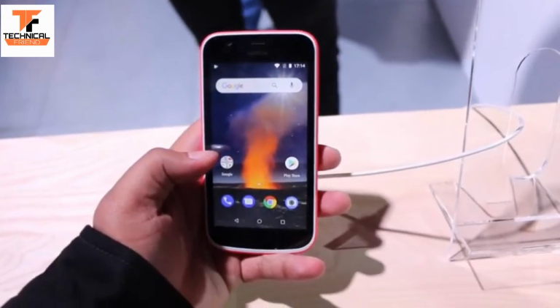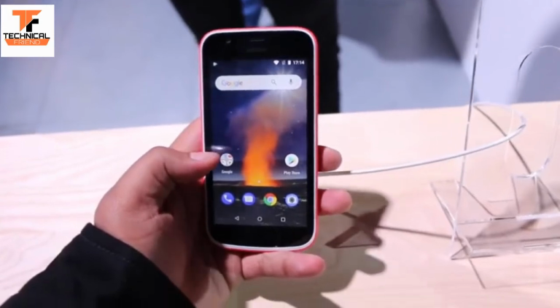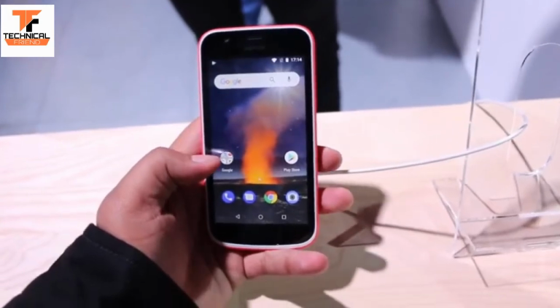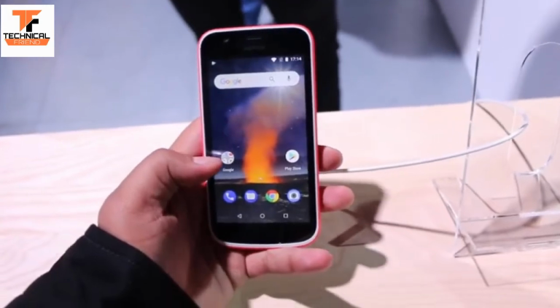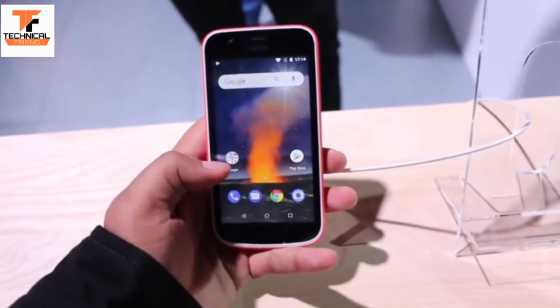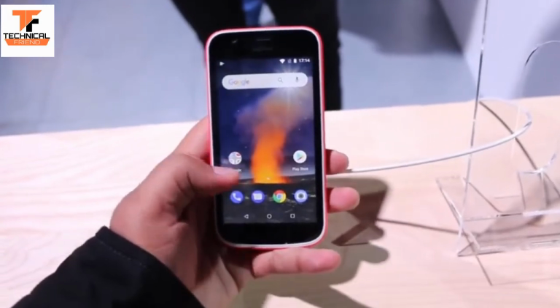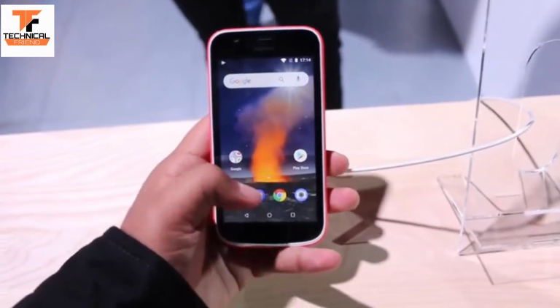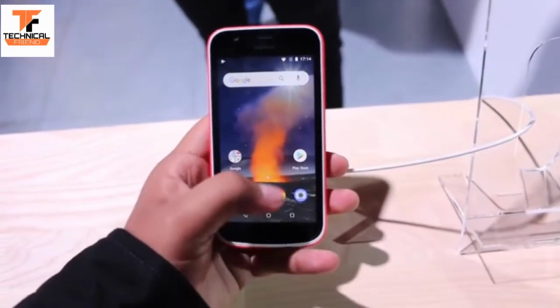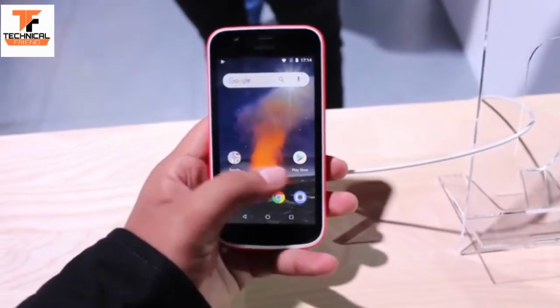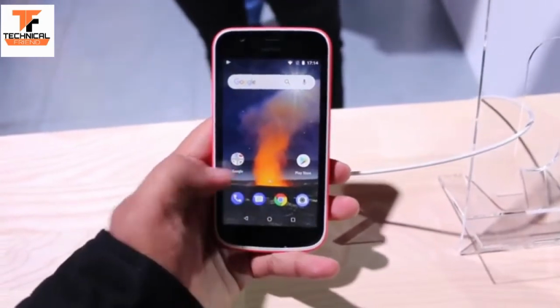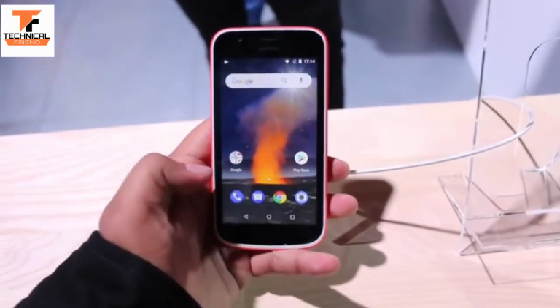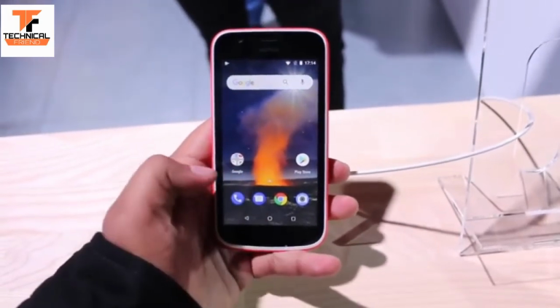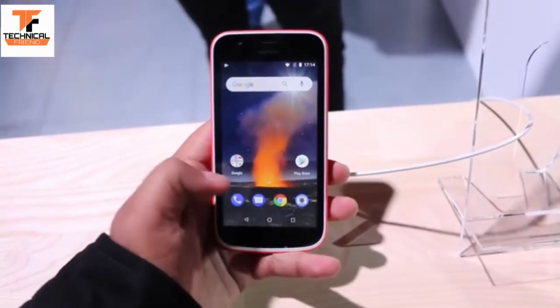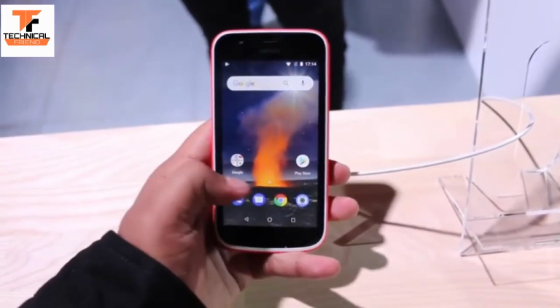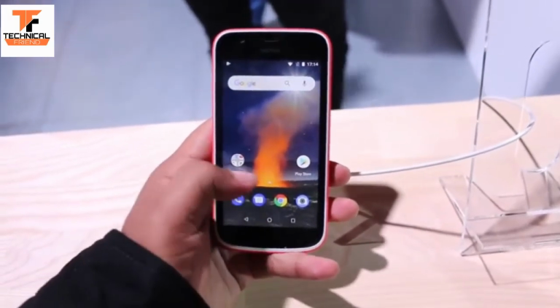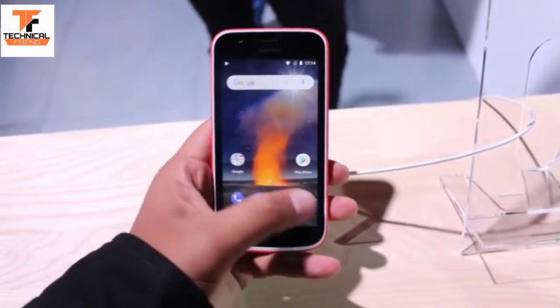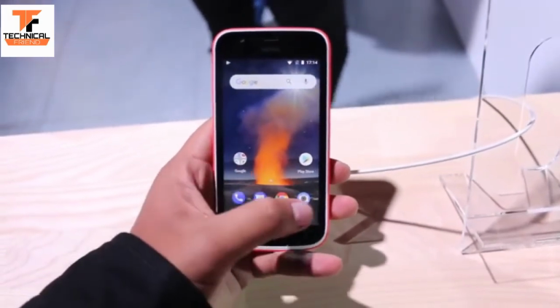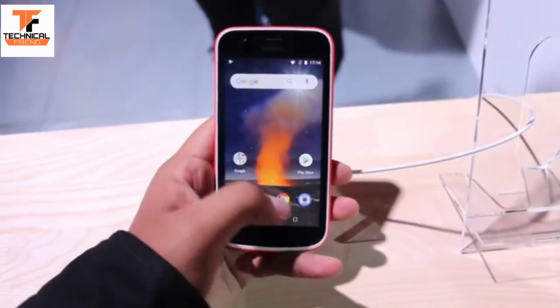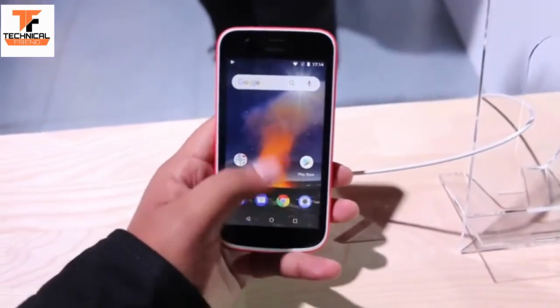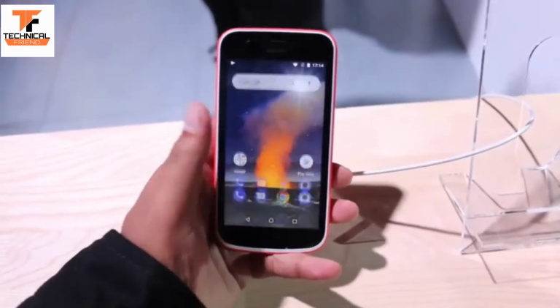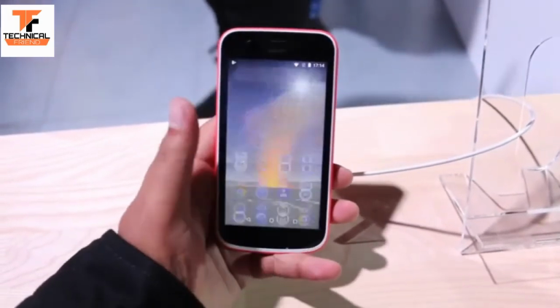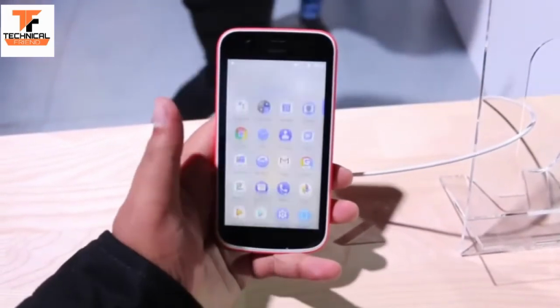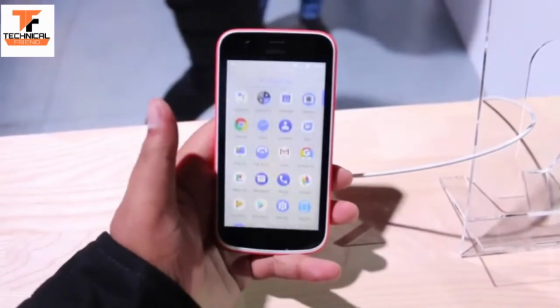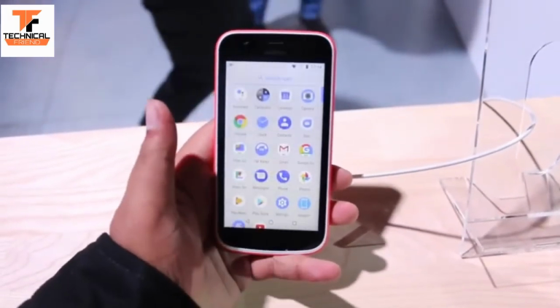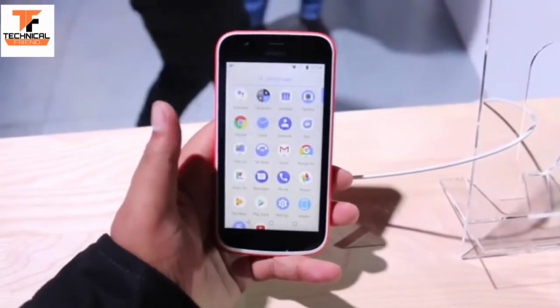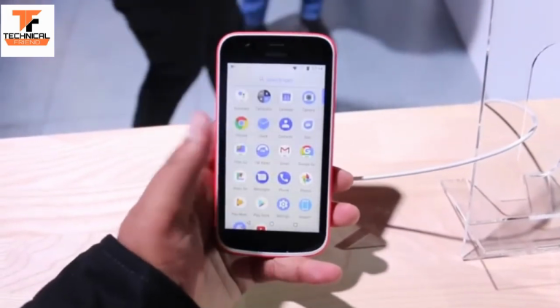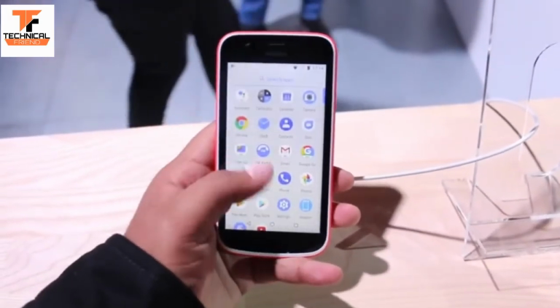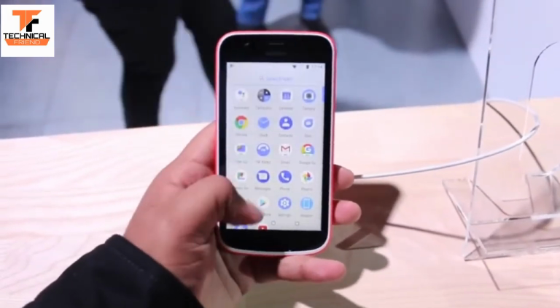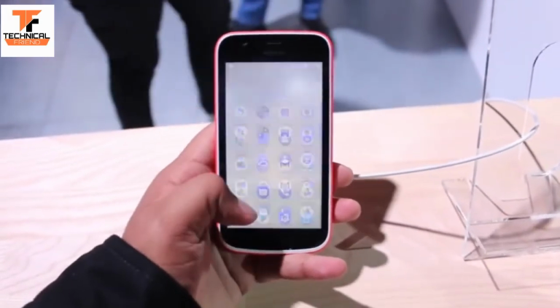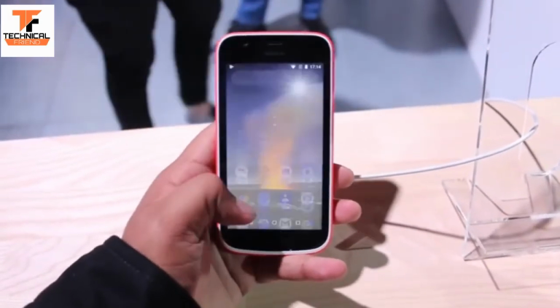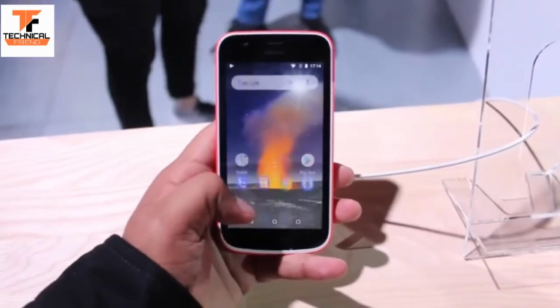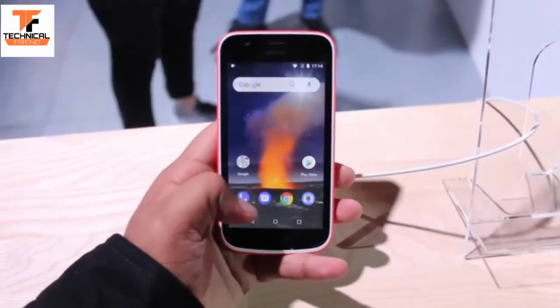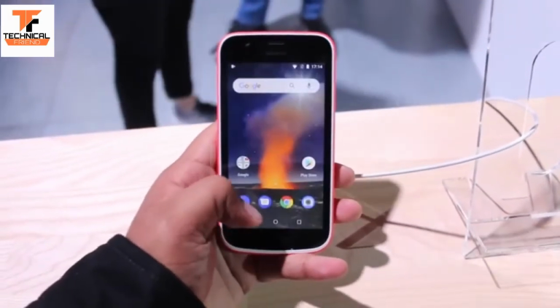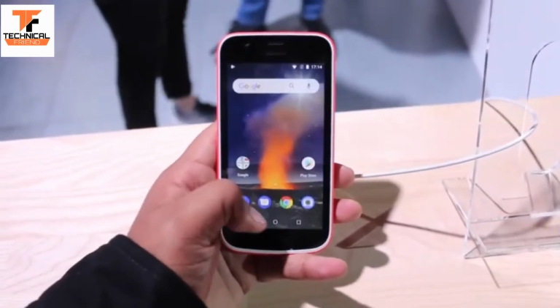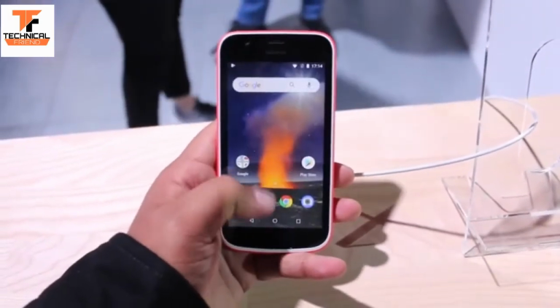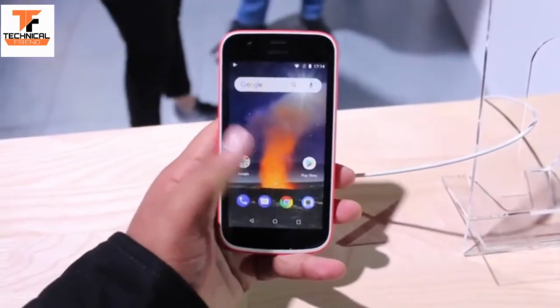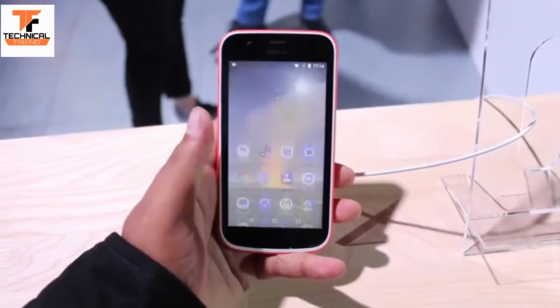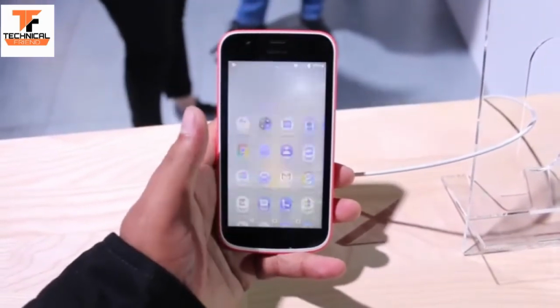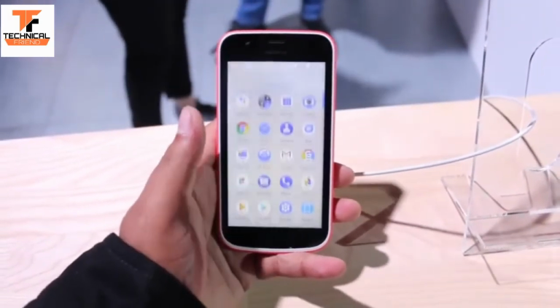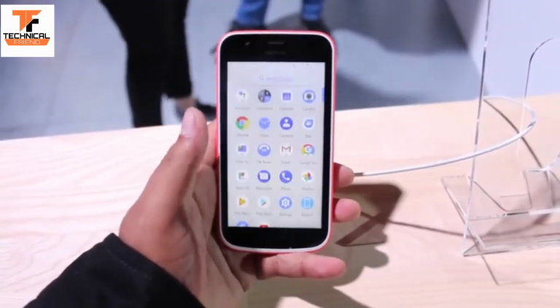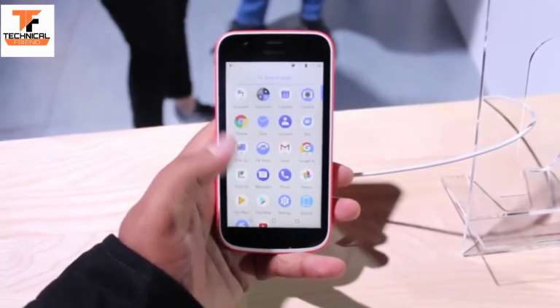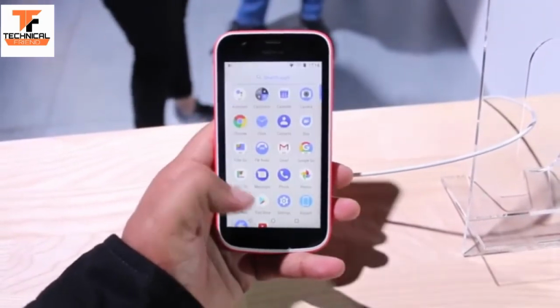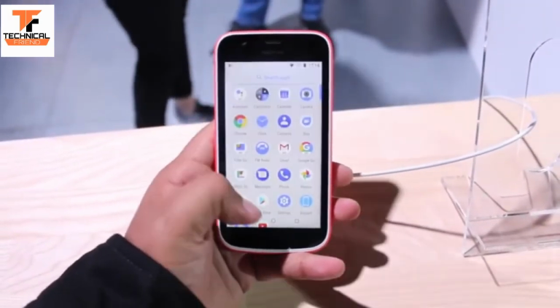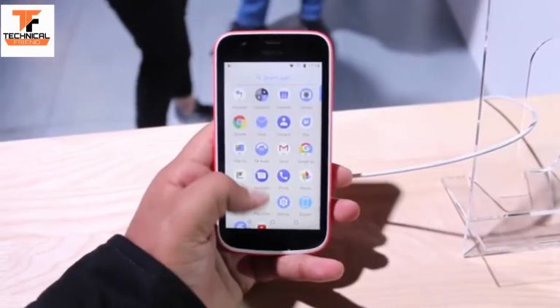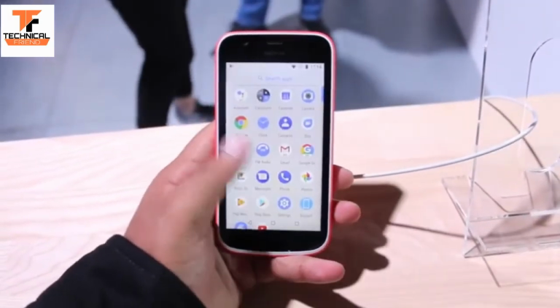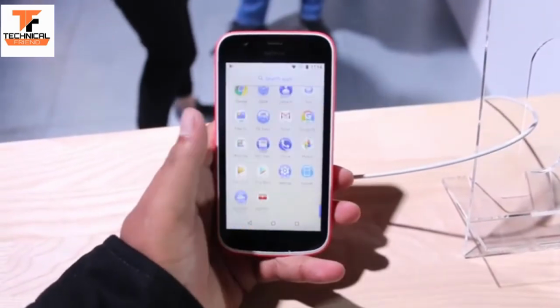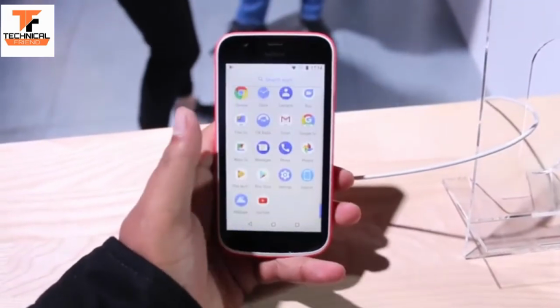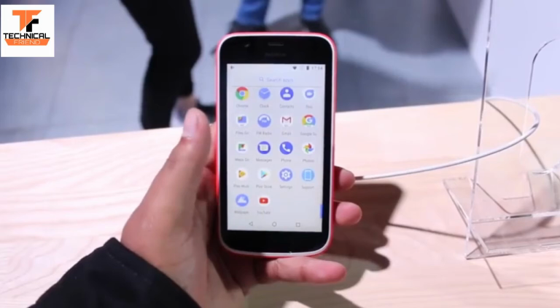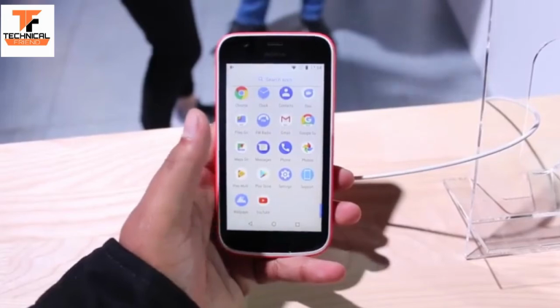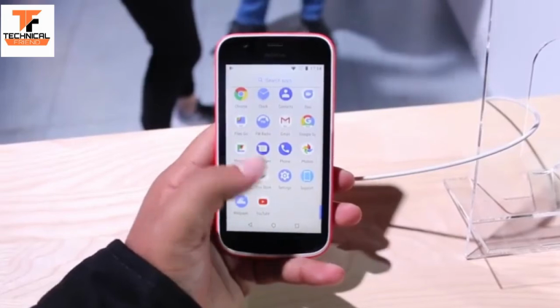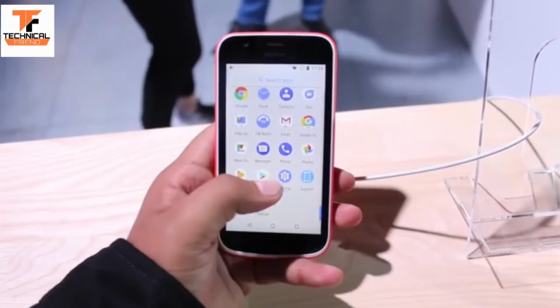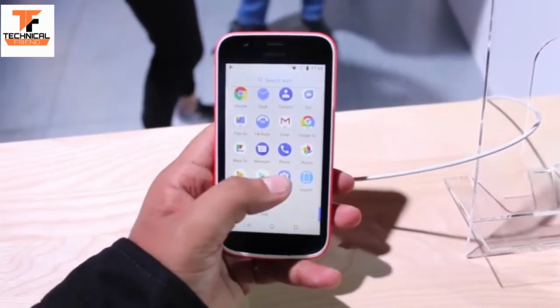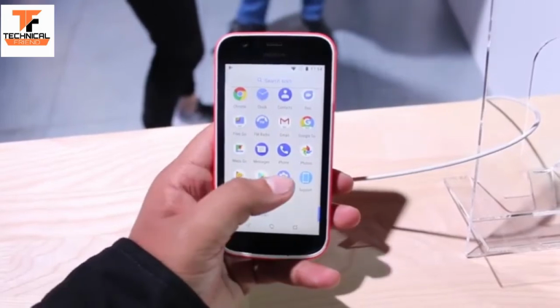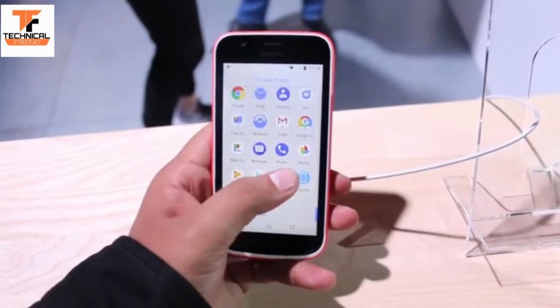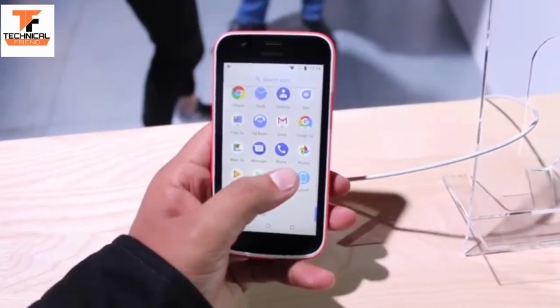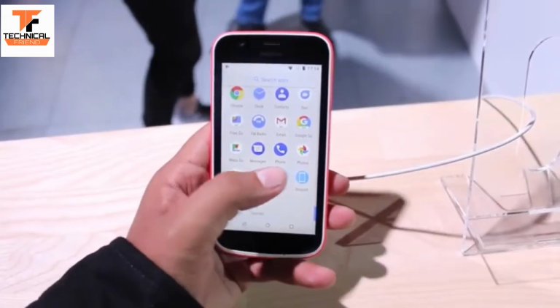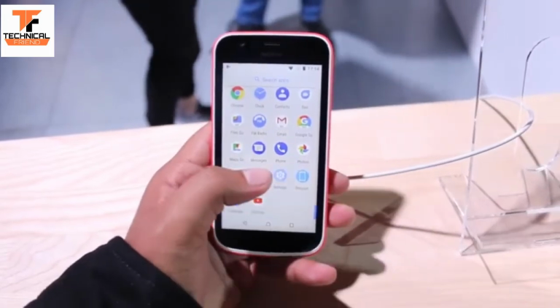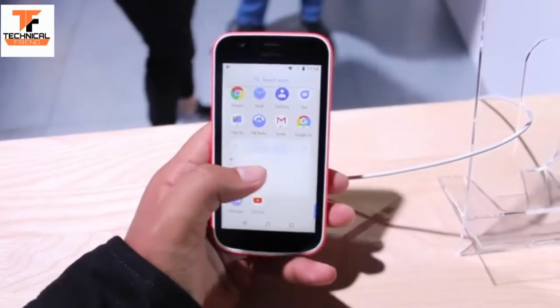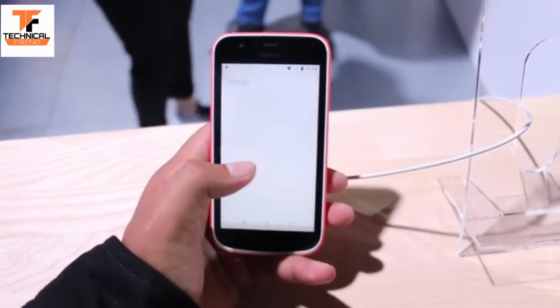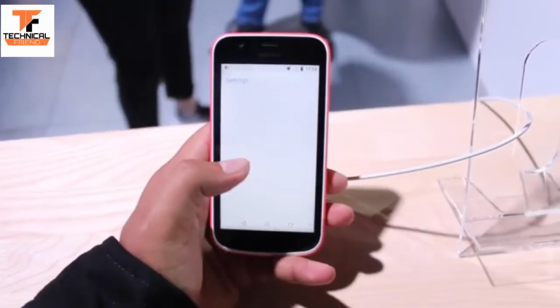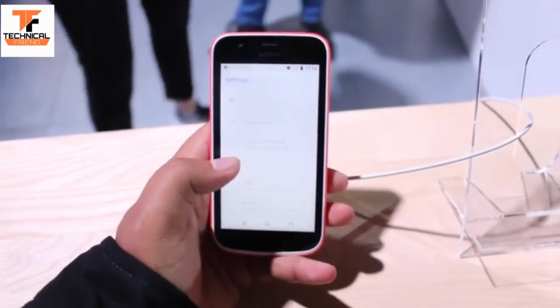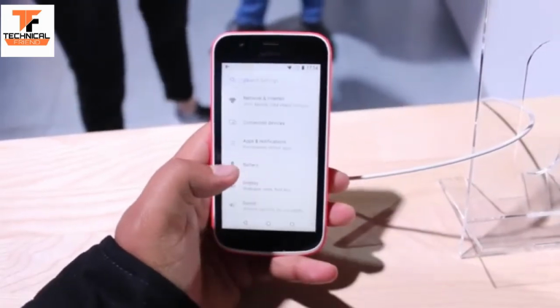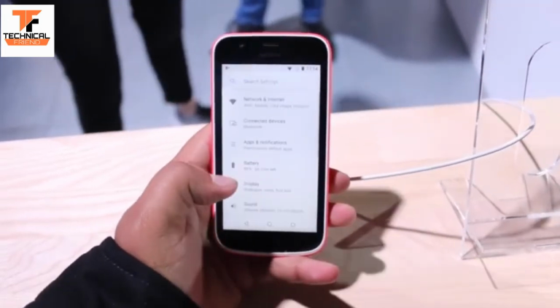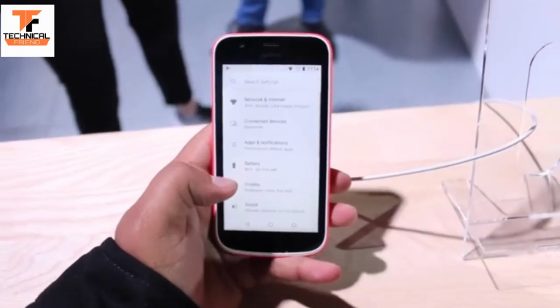The Nokia 1 is expected to launch in India in April 2018. That's all for this video — we will be doing more such videos very soon, so stay tuned and subscribe to our YouTube channel for more.